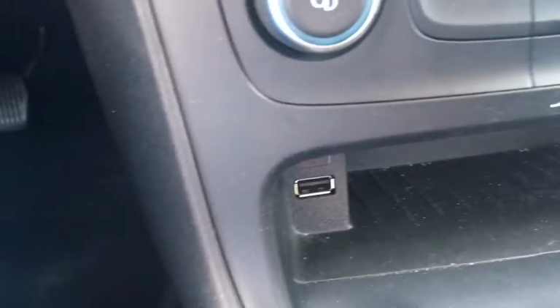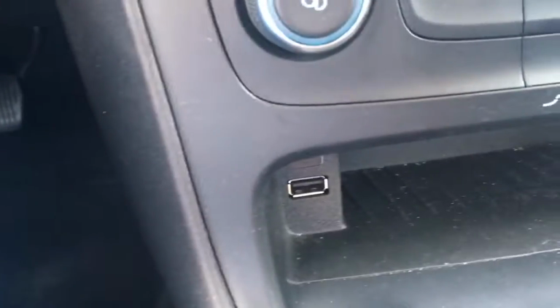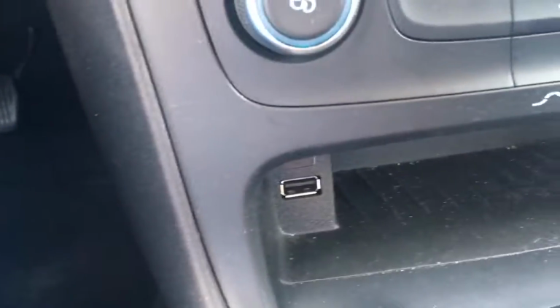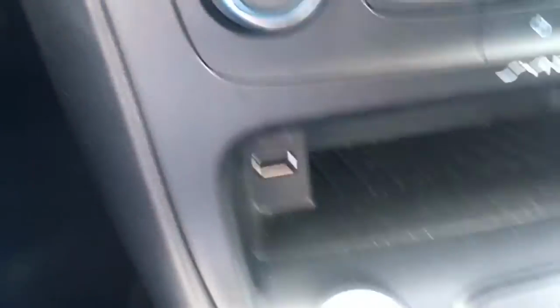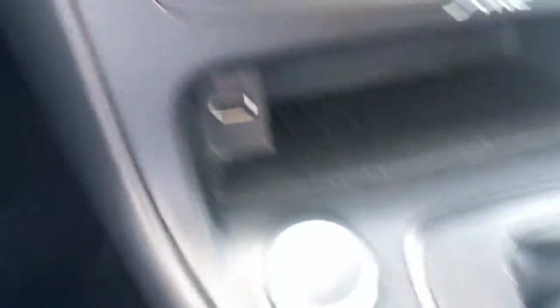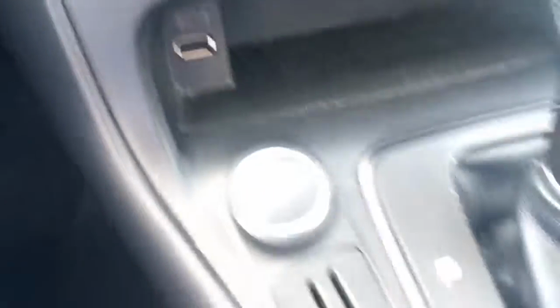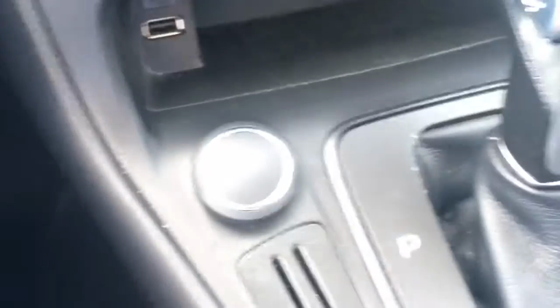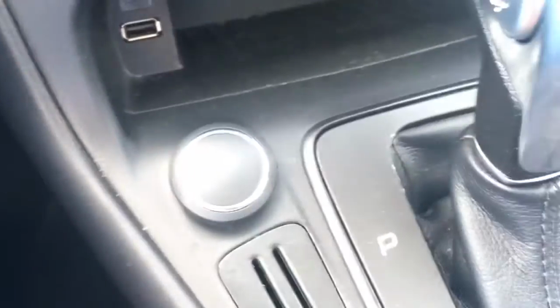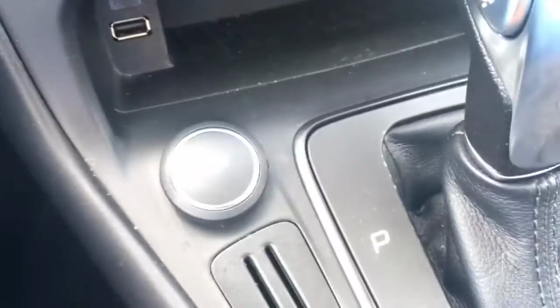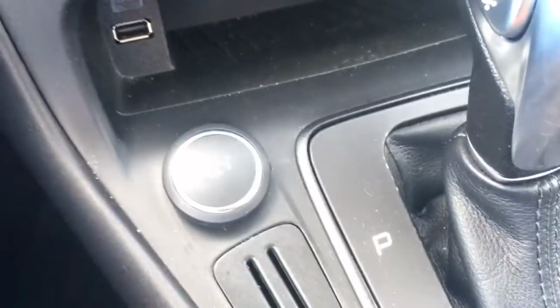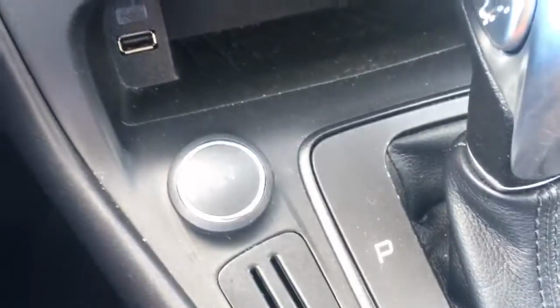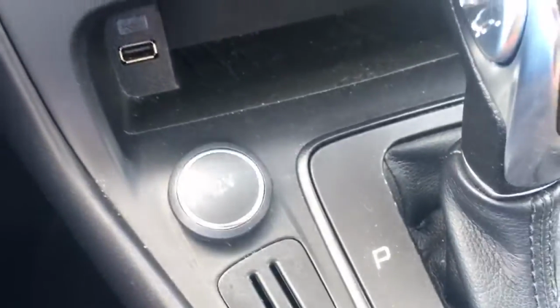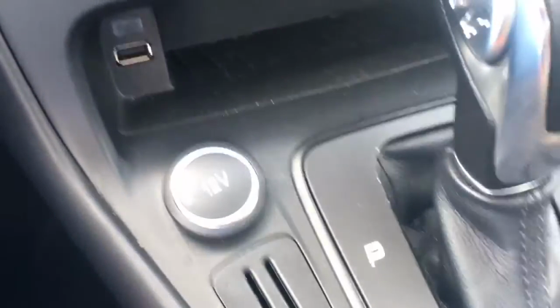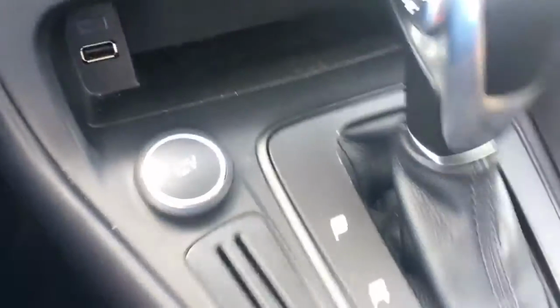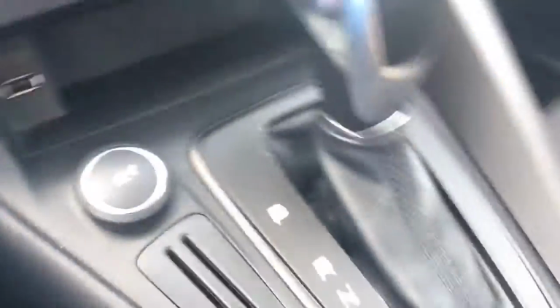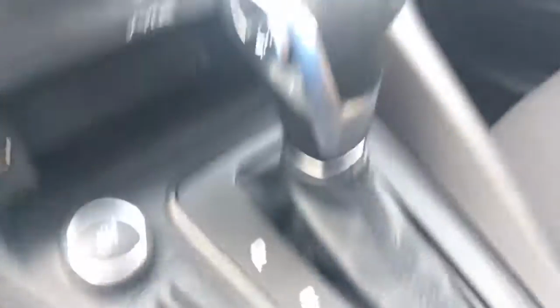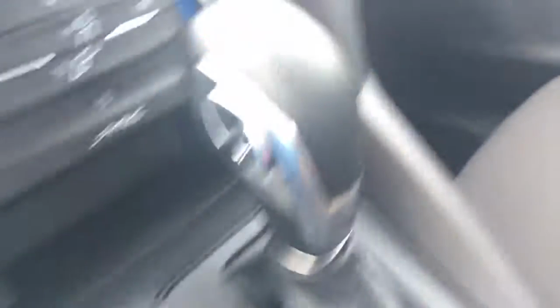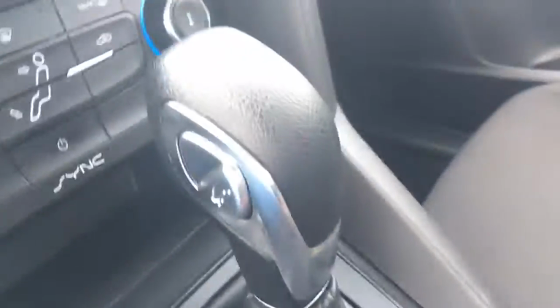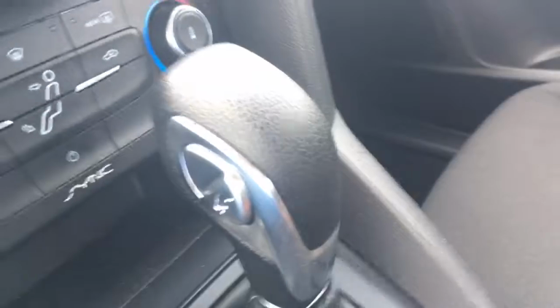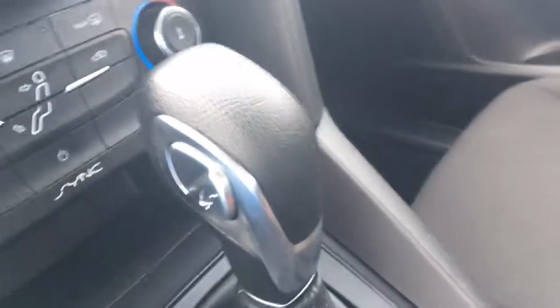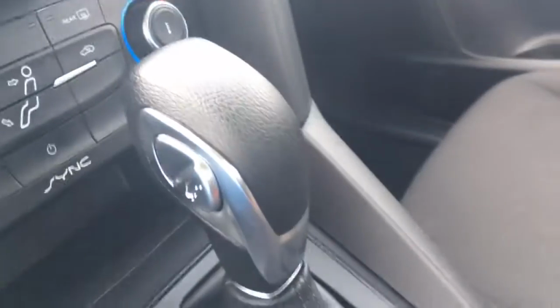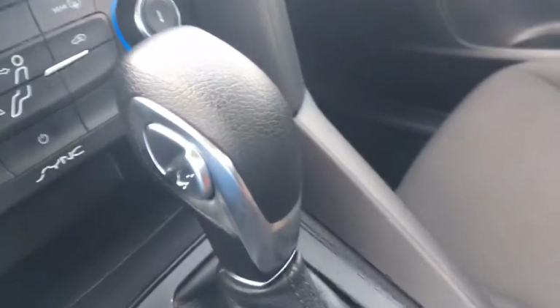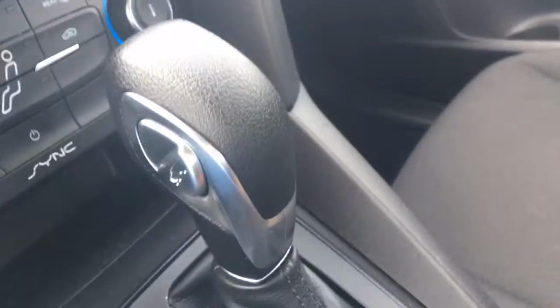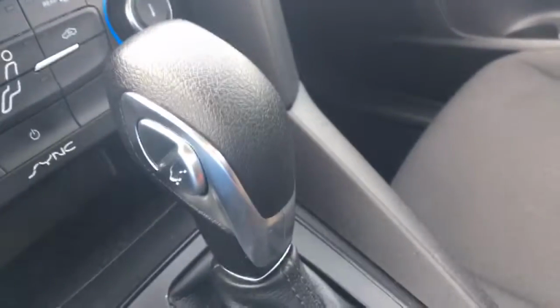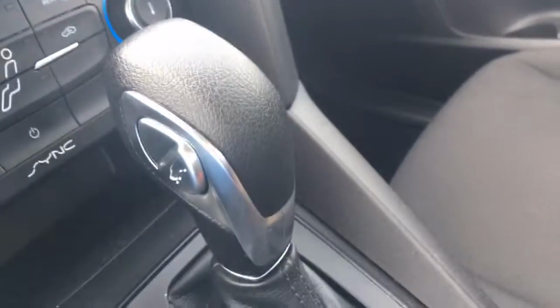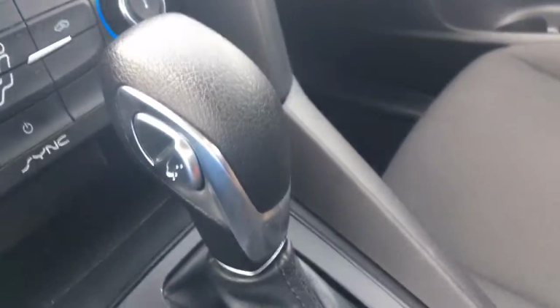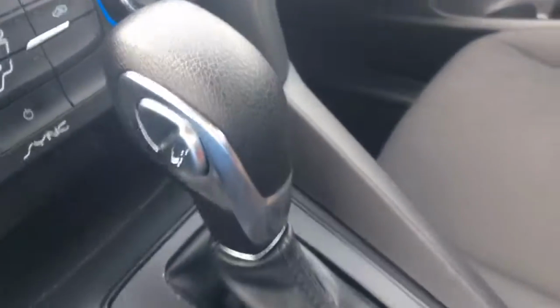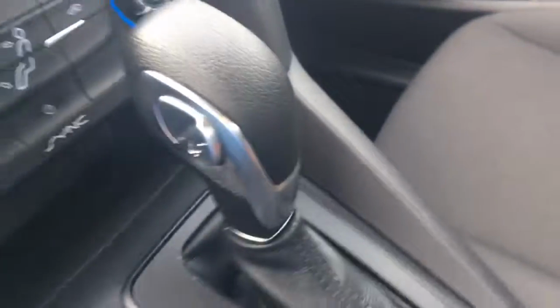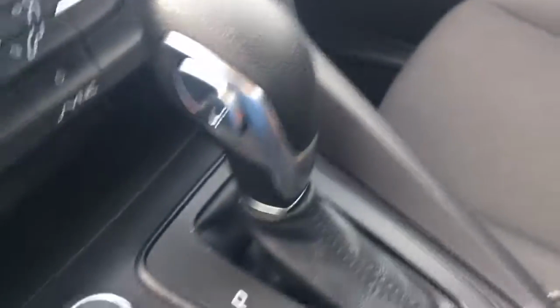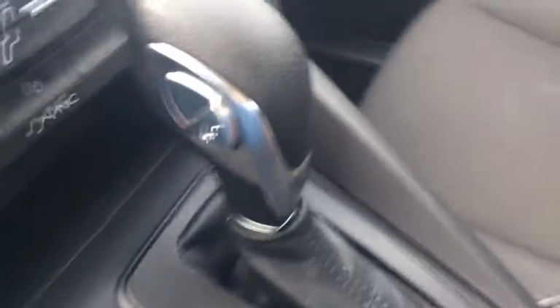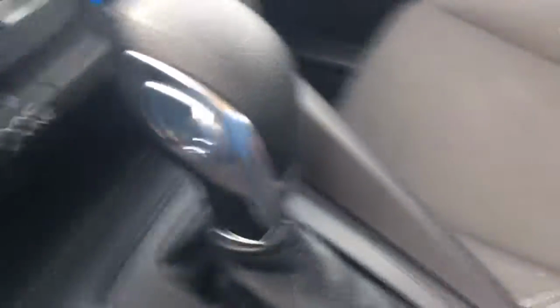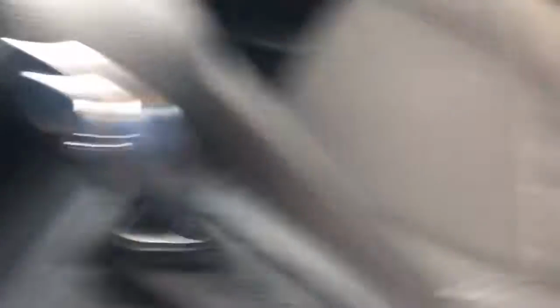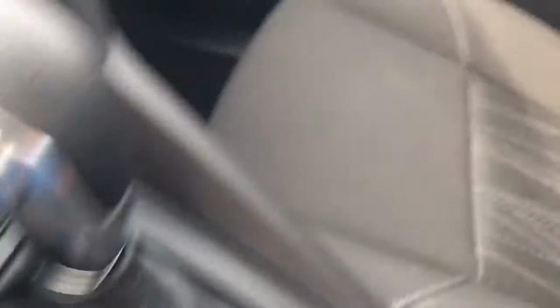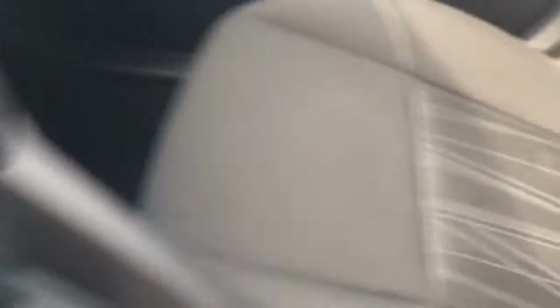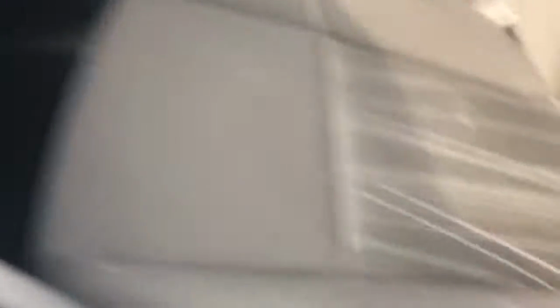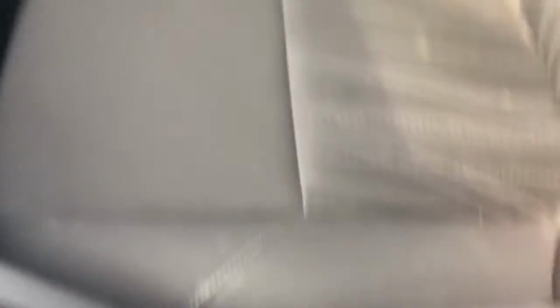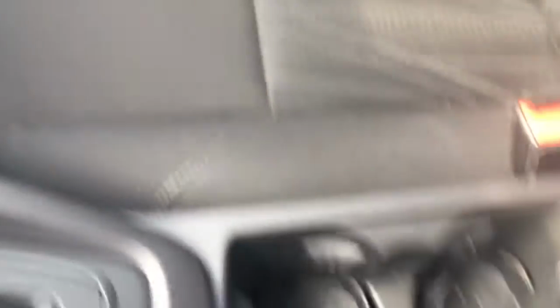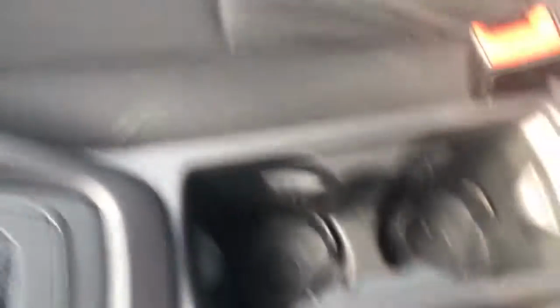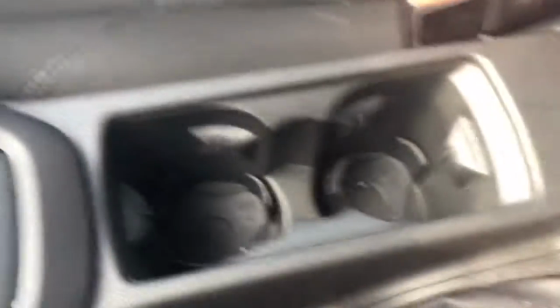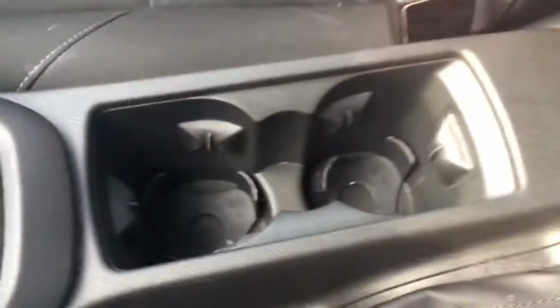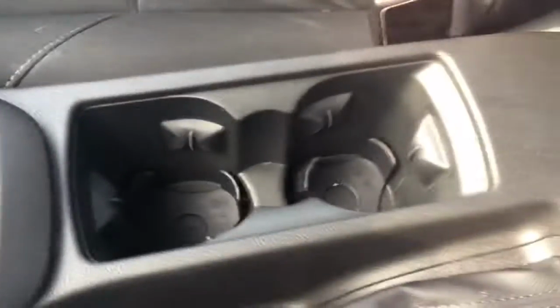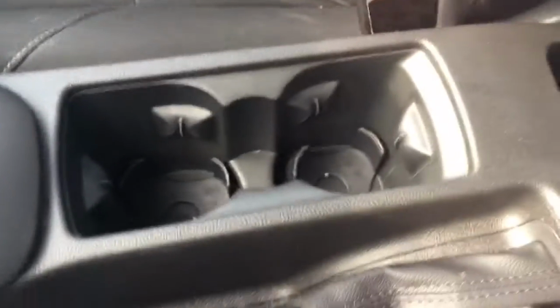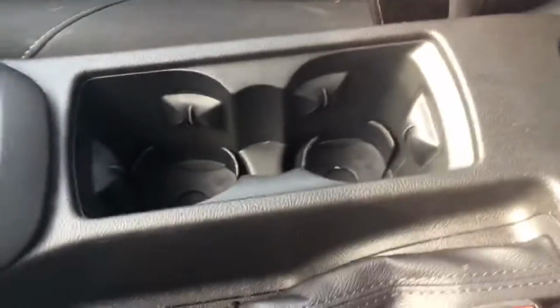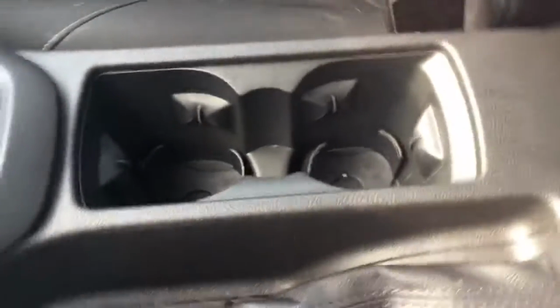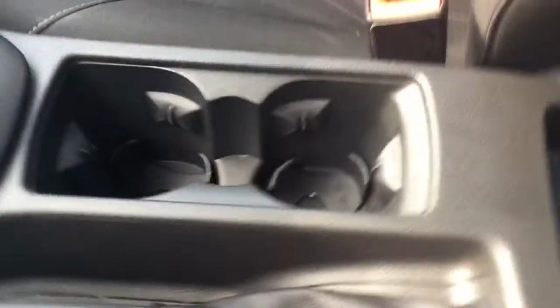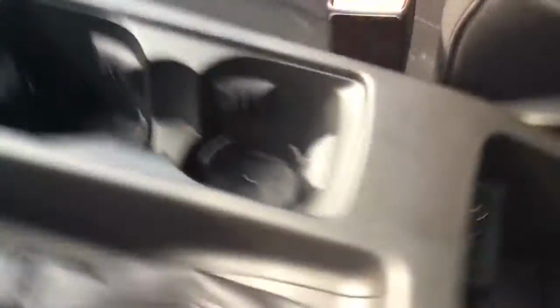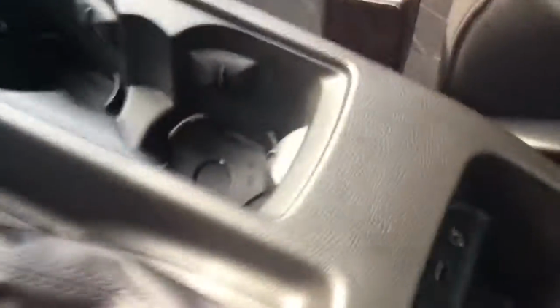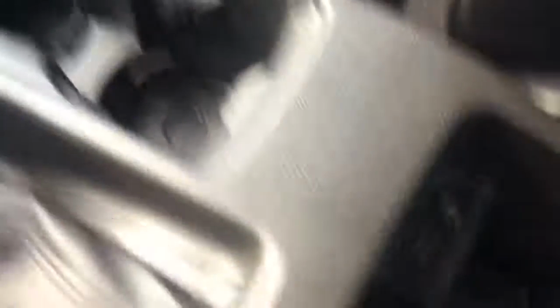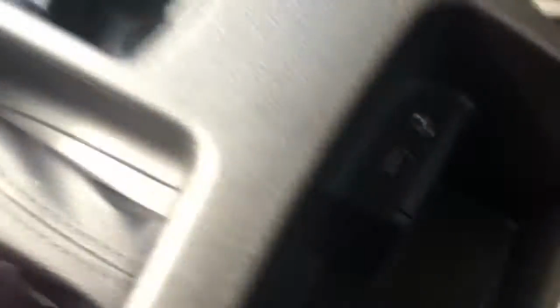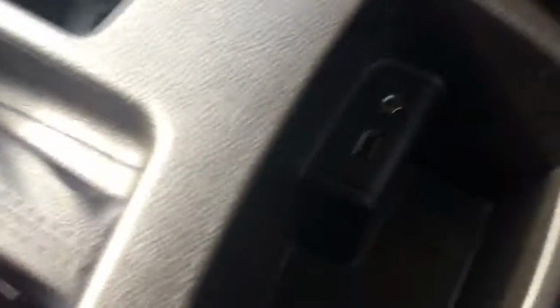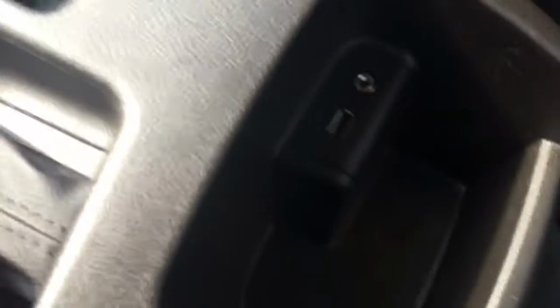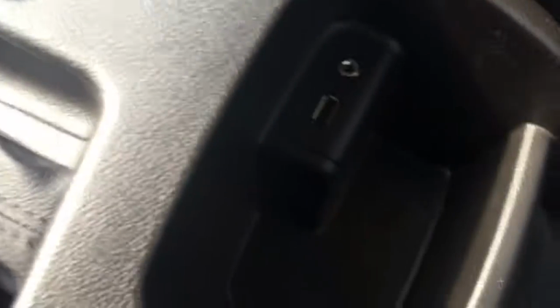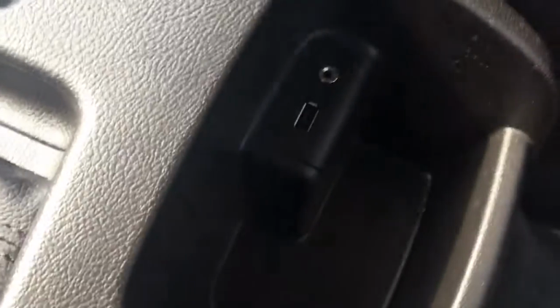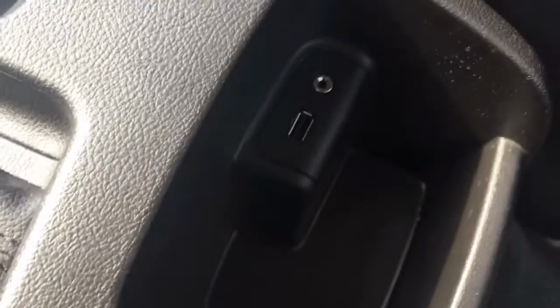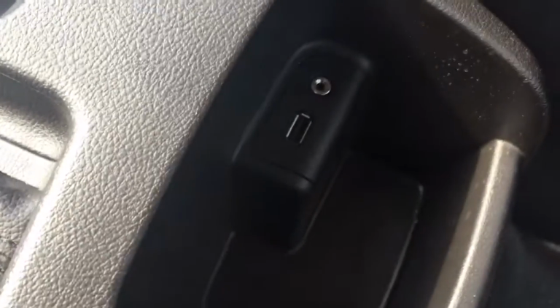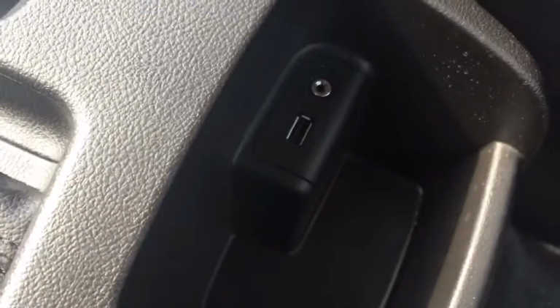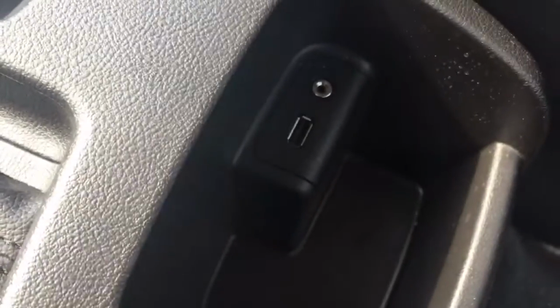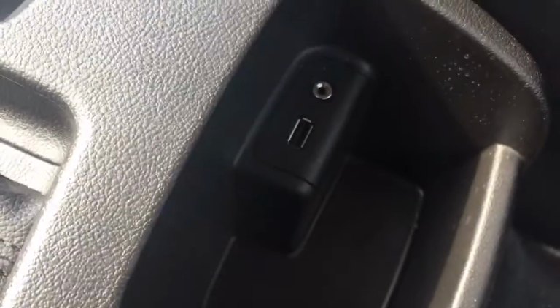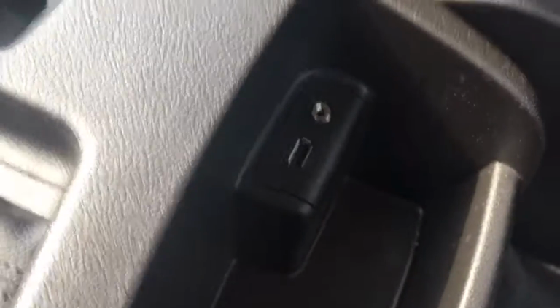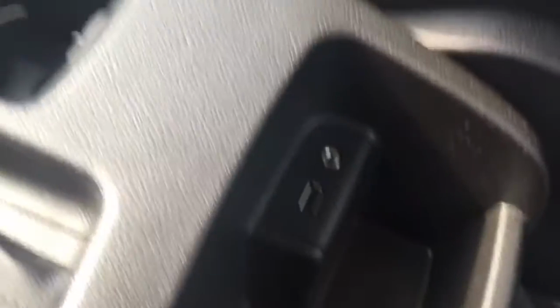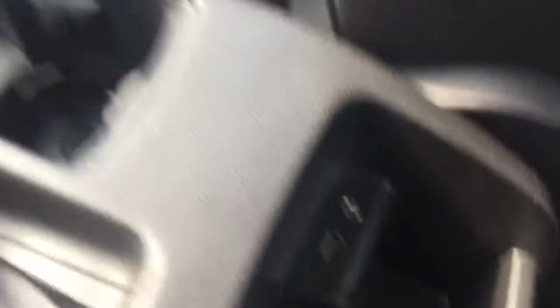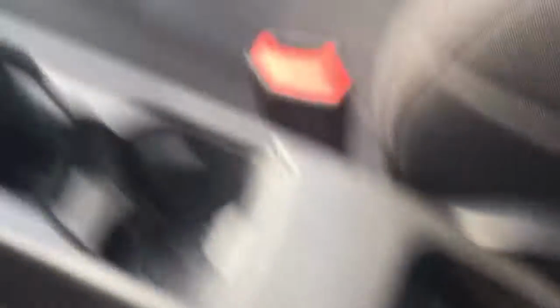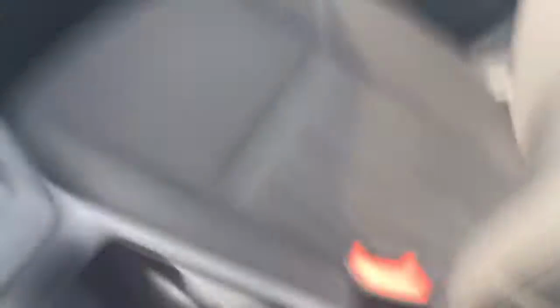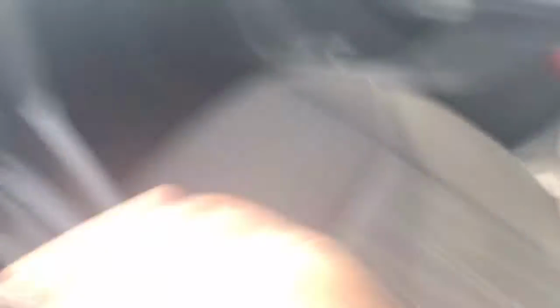There's a USB input, 12-volt power outlet, automatic transmission with hill descent, cup holders, and a USB auxiliary input there as well.